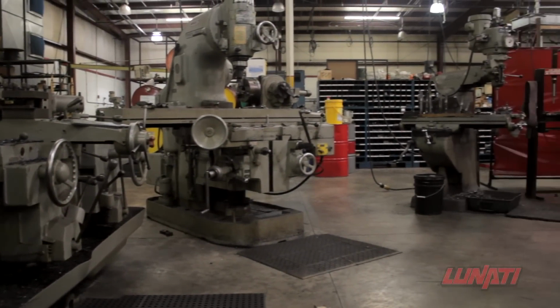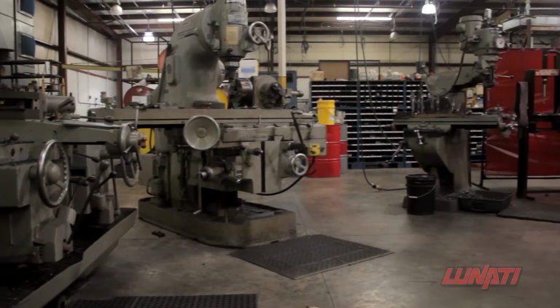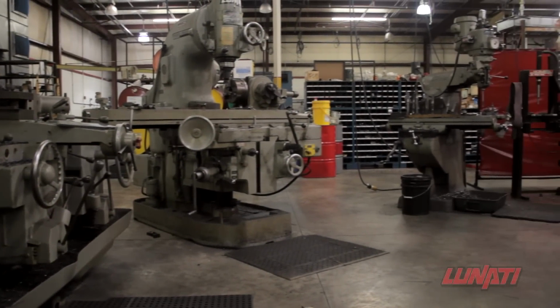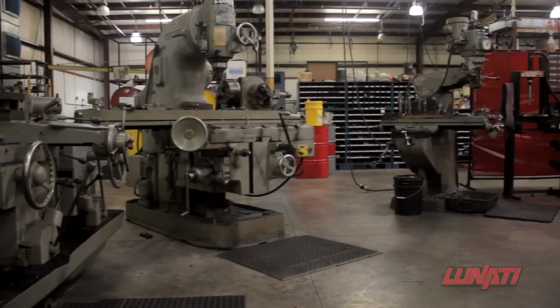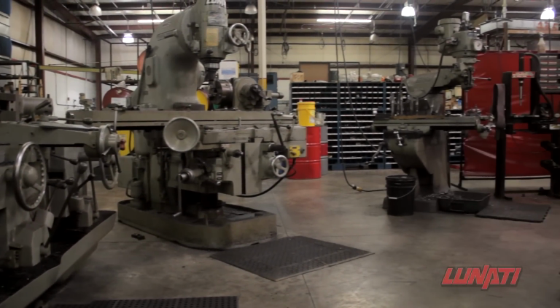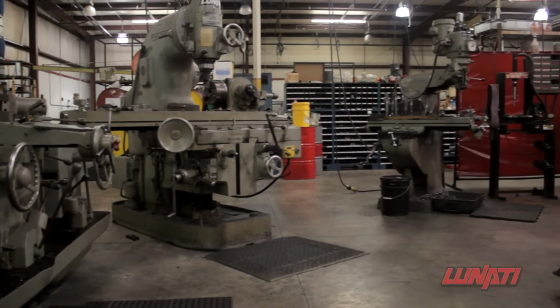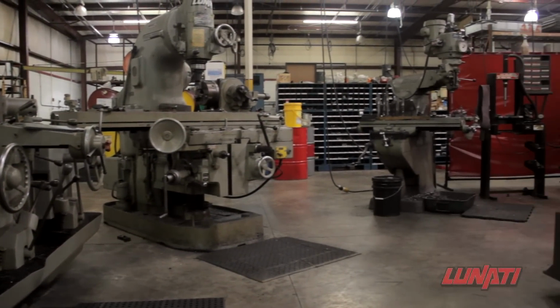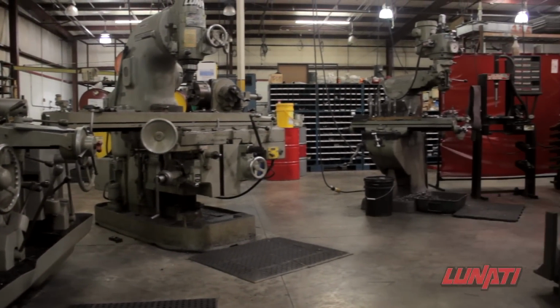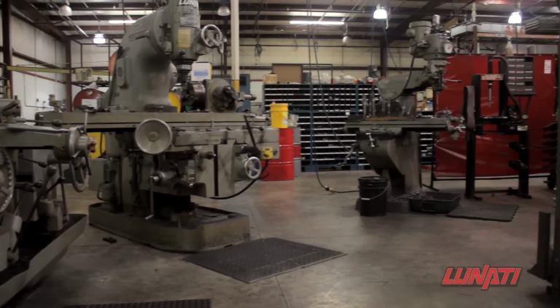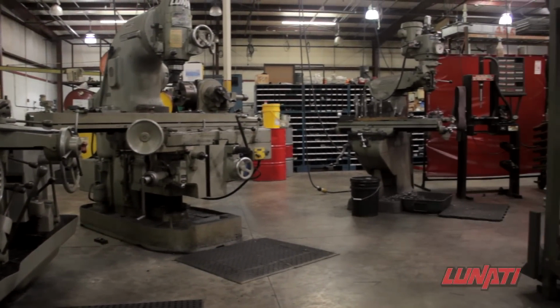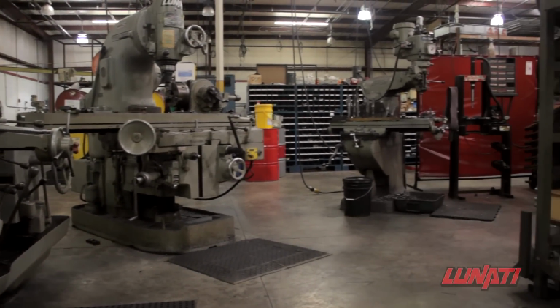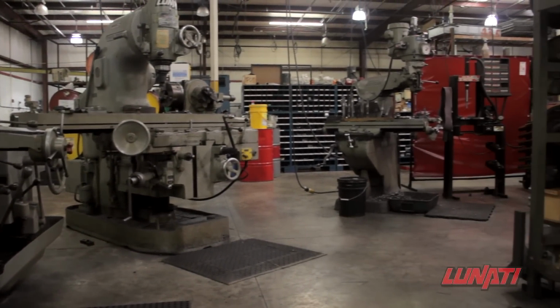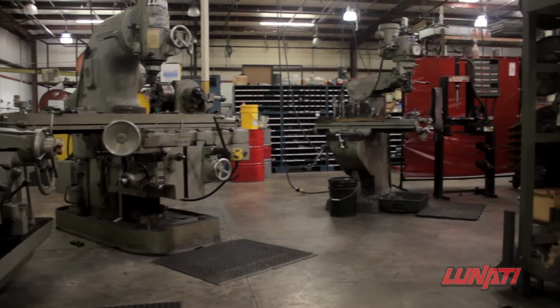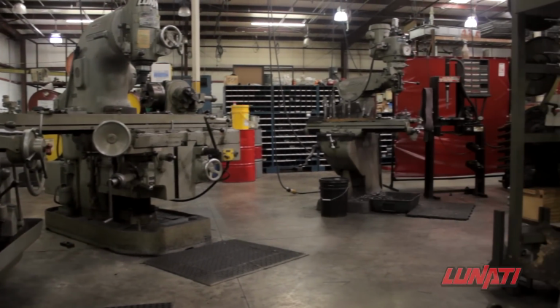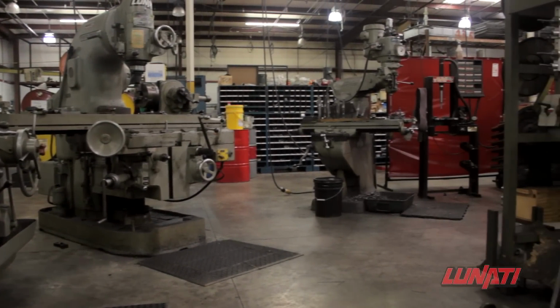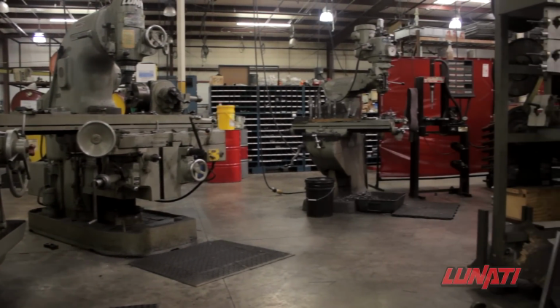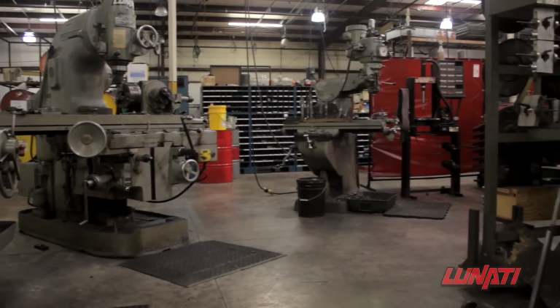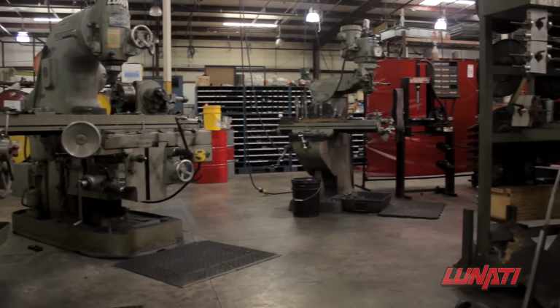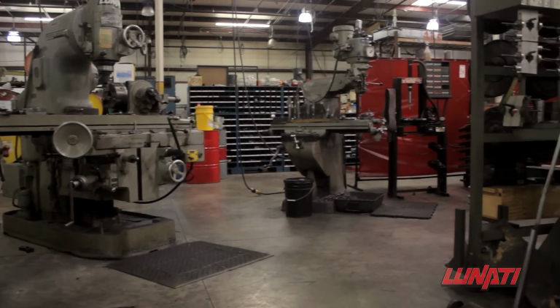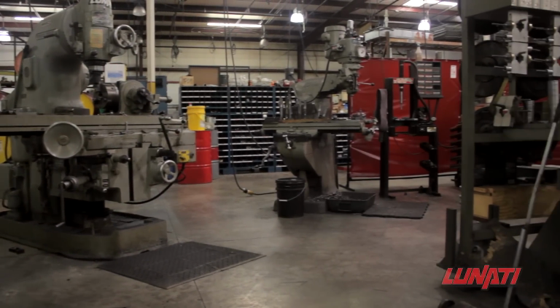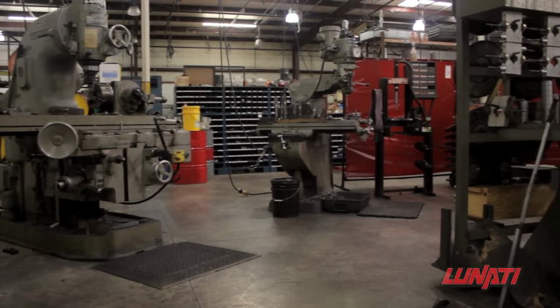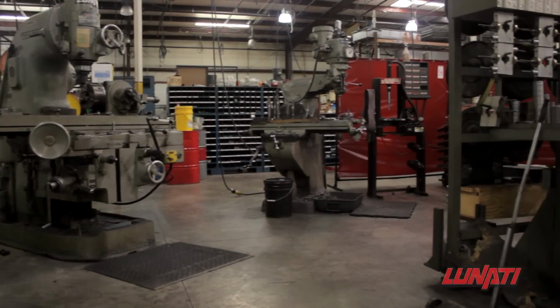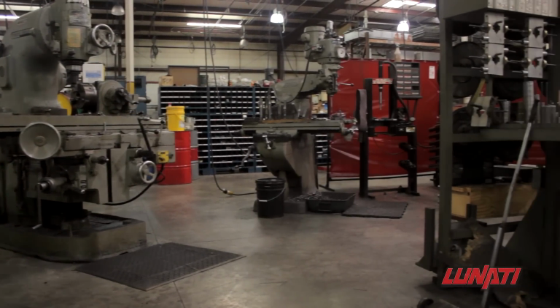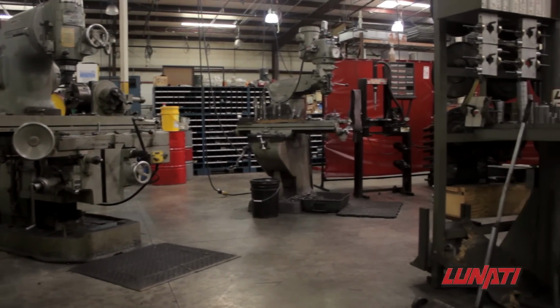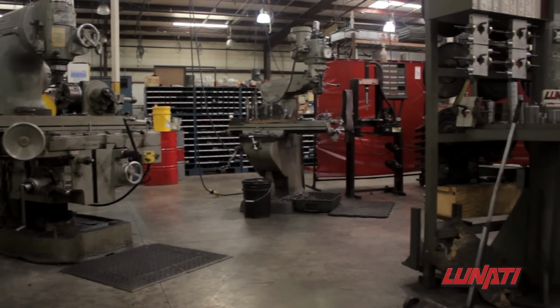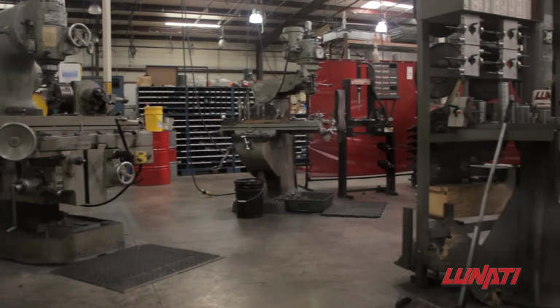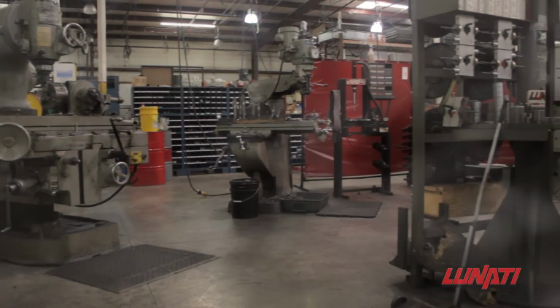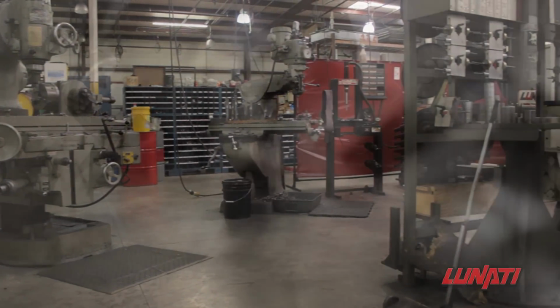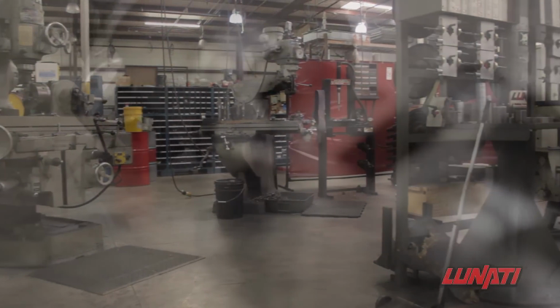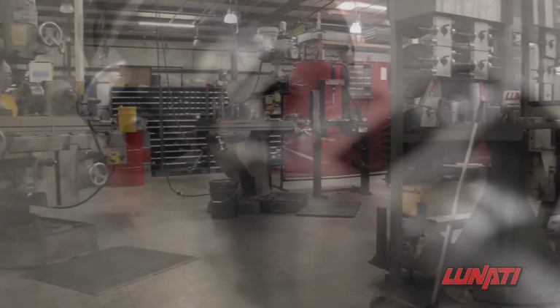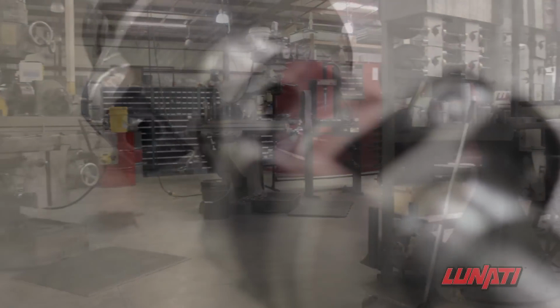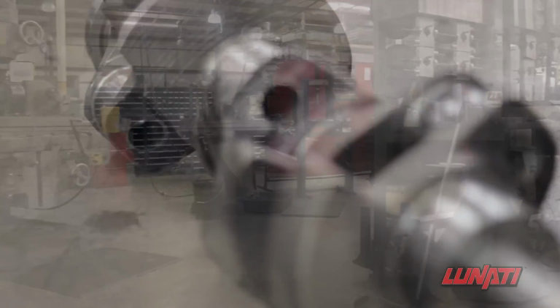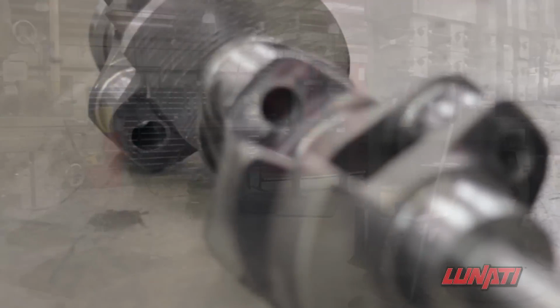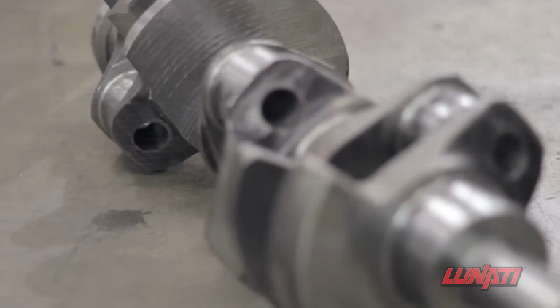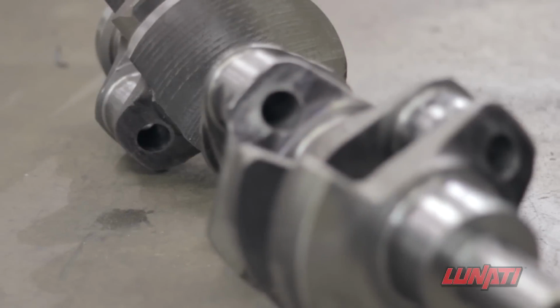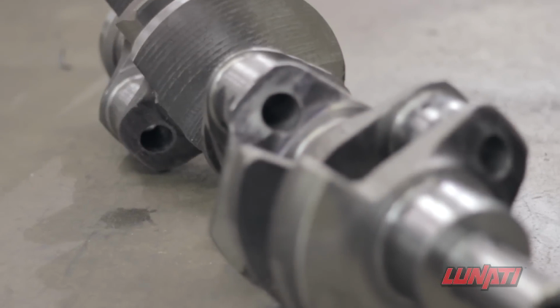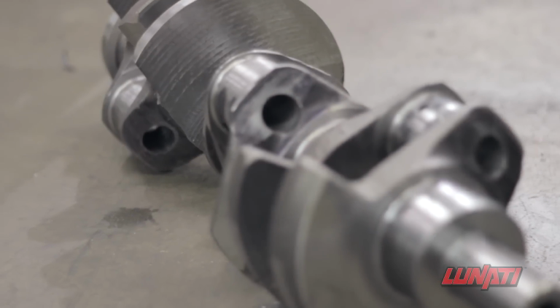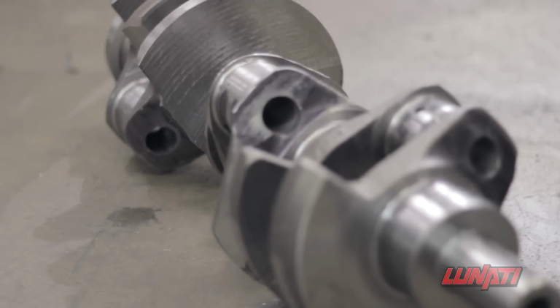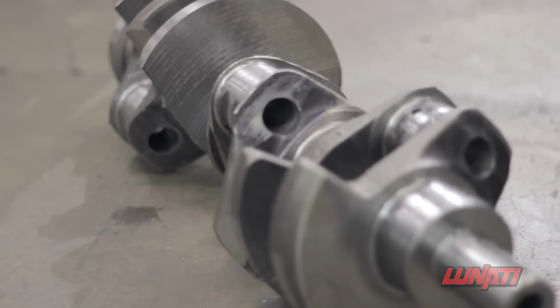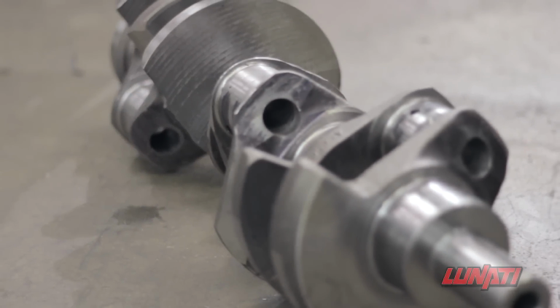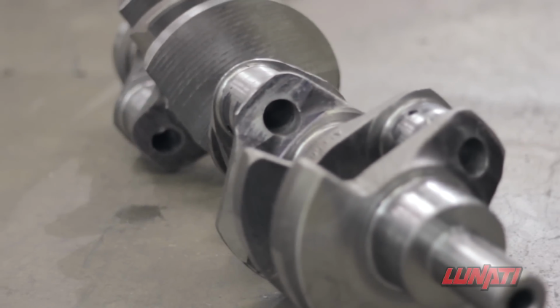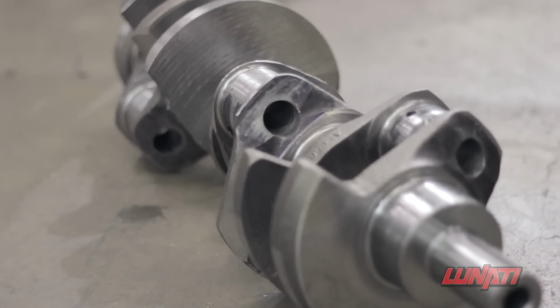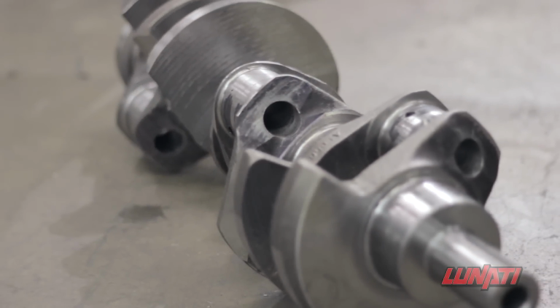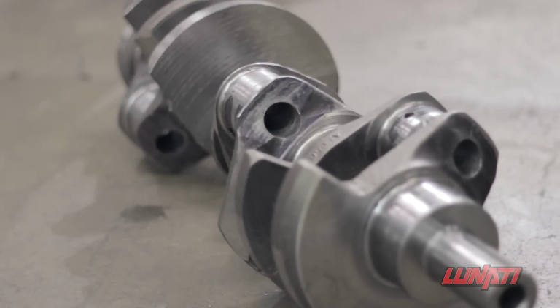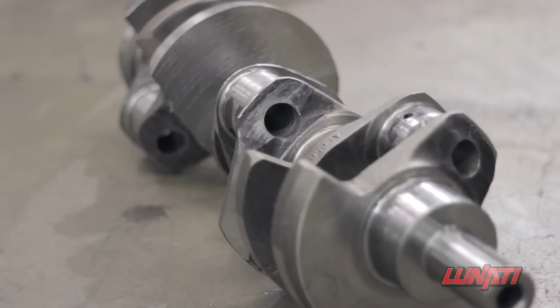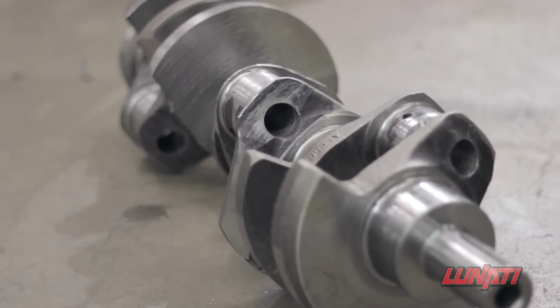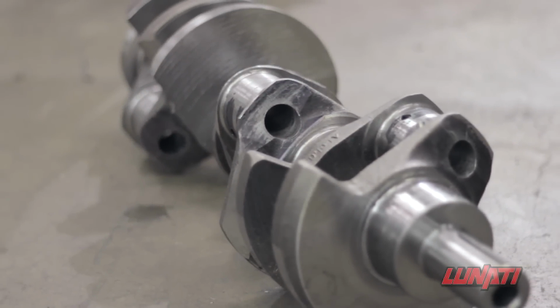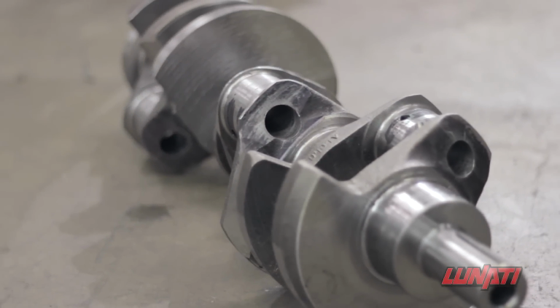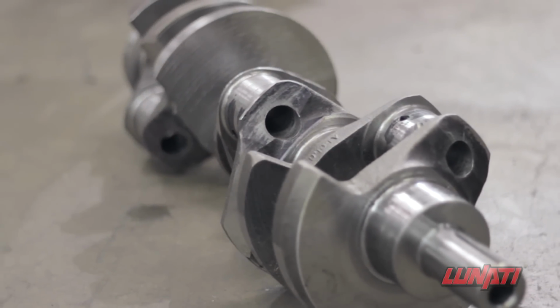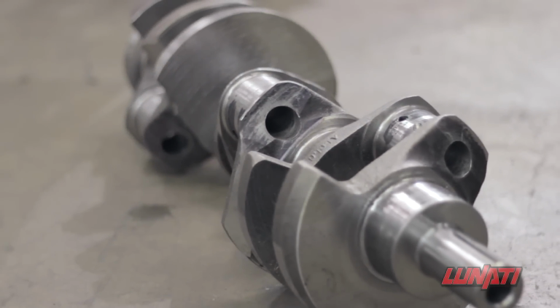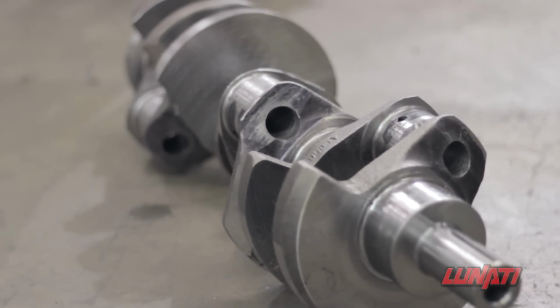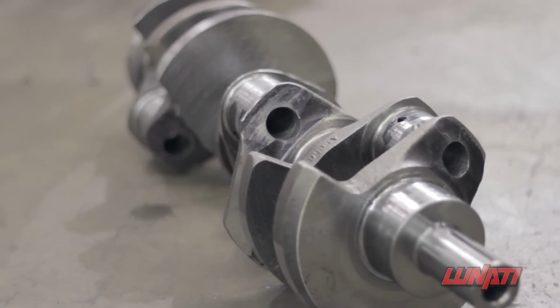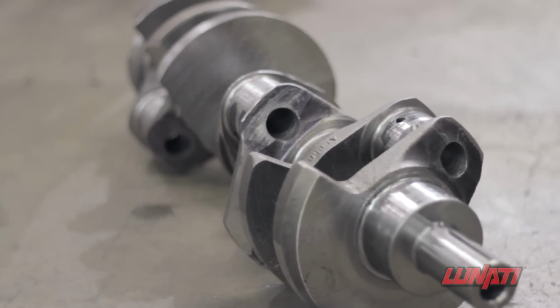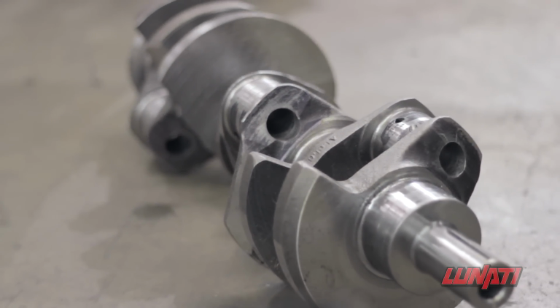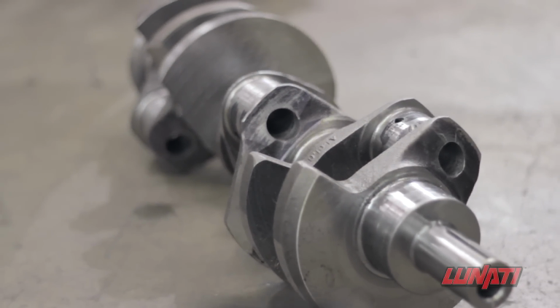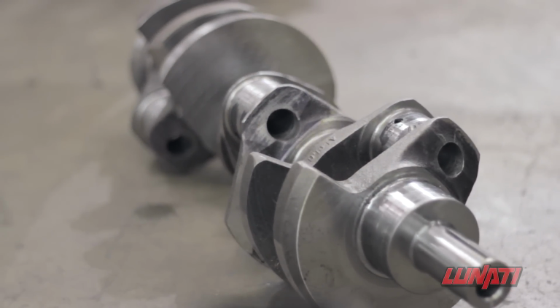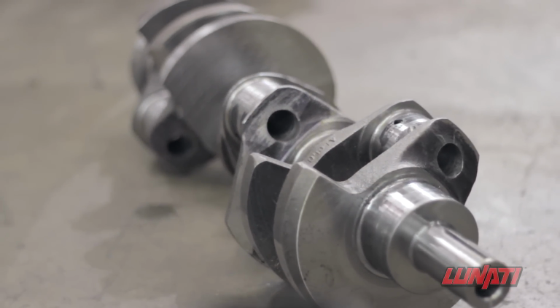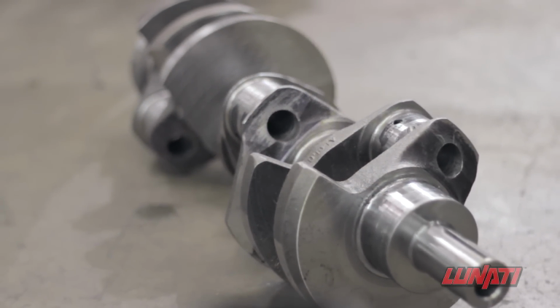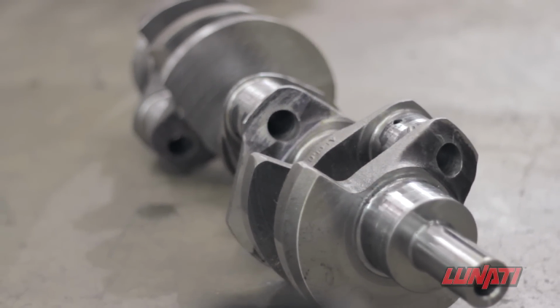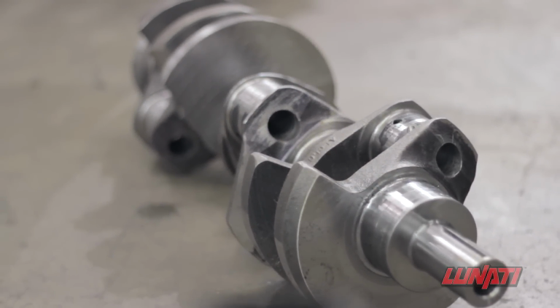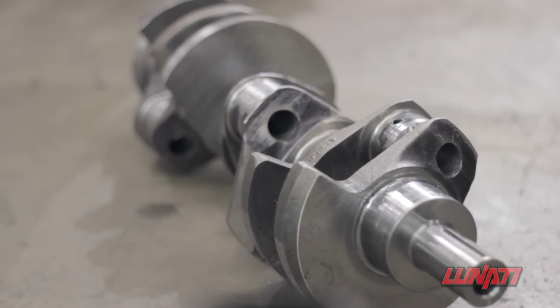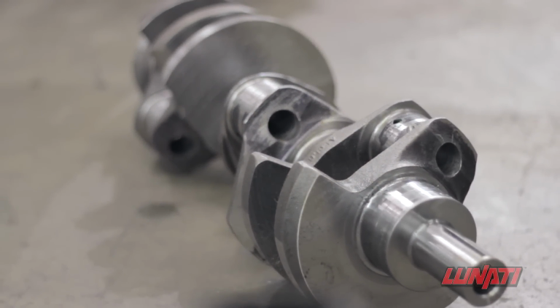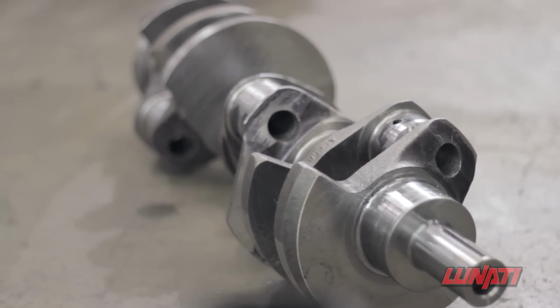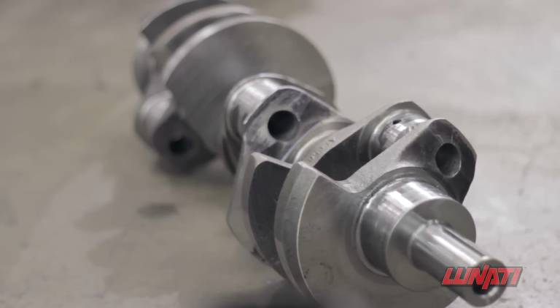Consider the backbone of any engine build. The crankshaft is the crucial part that translates combustion into rotation.